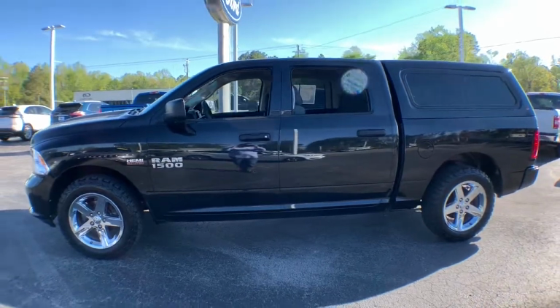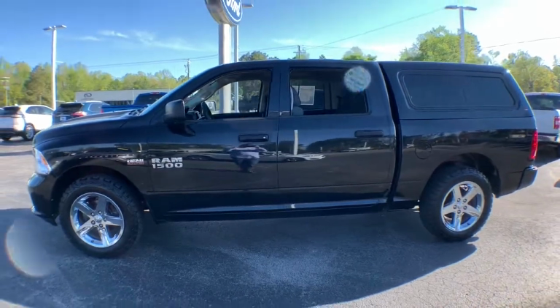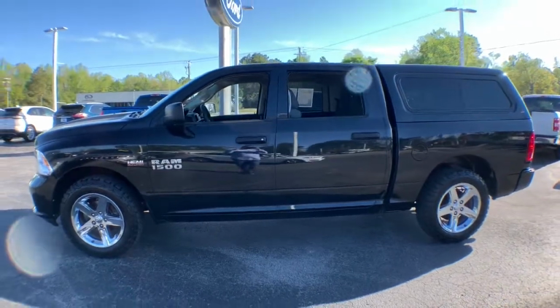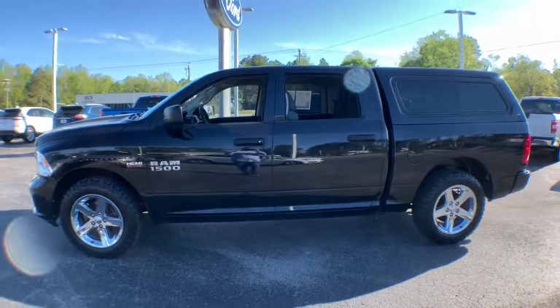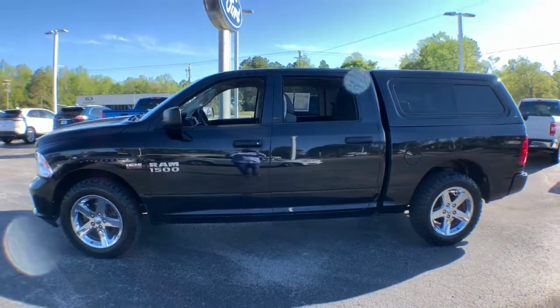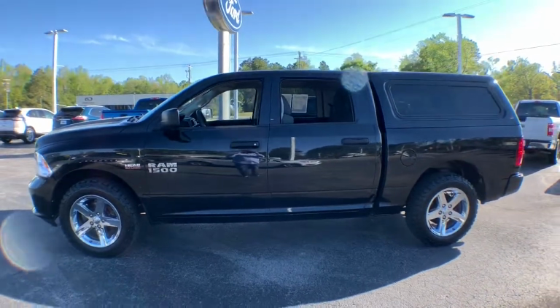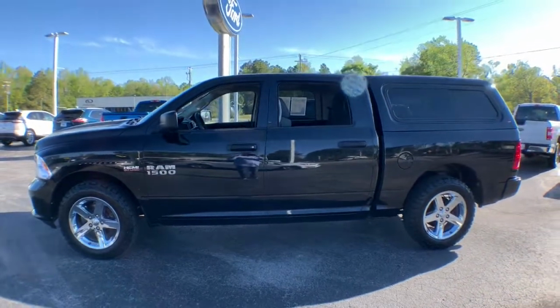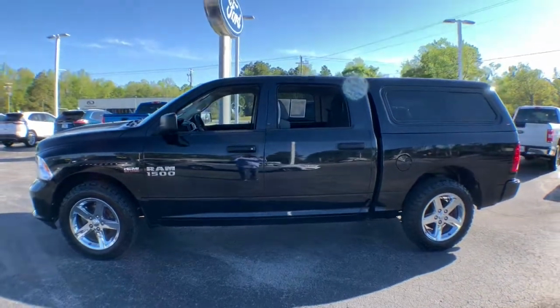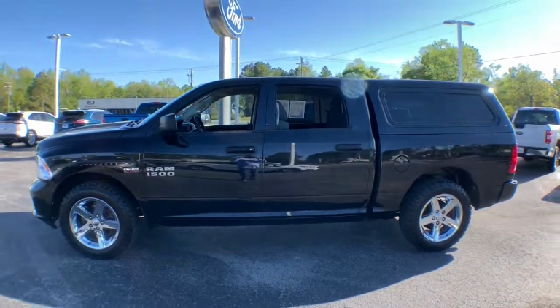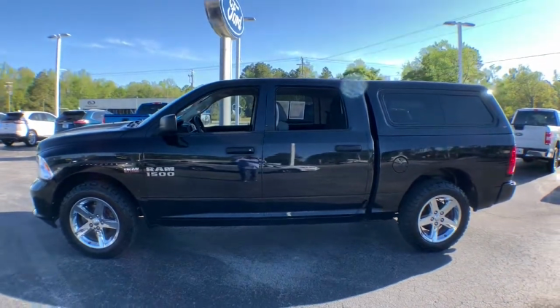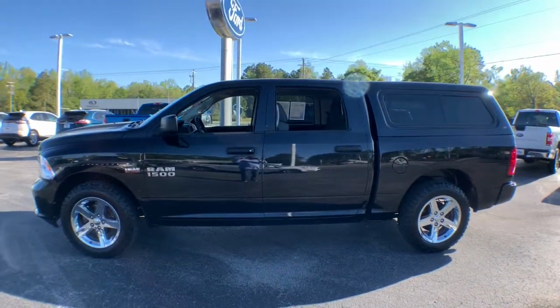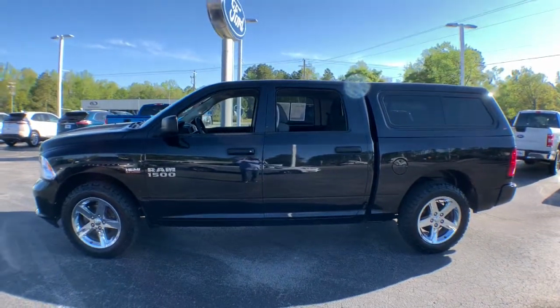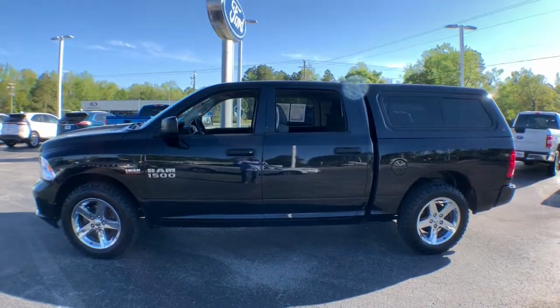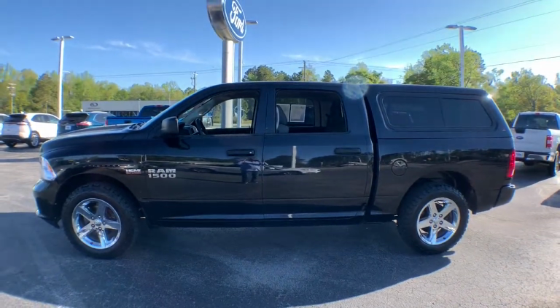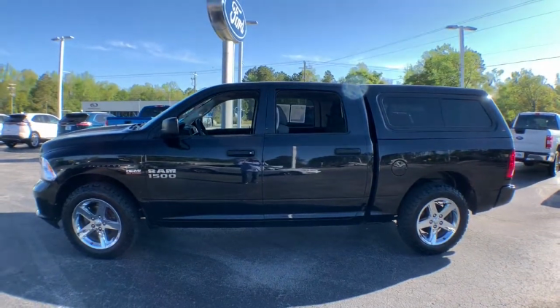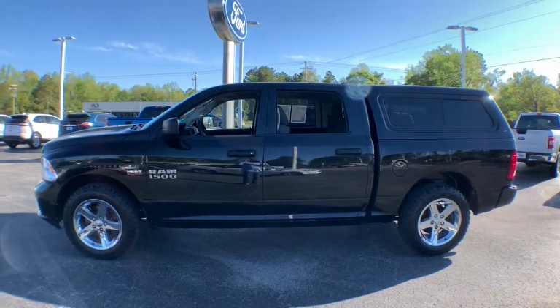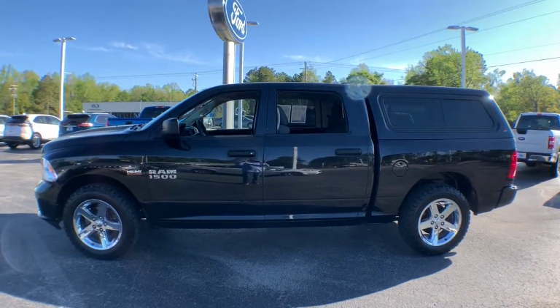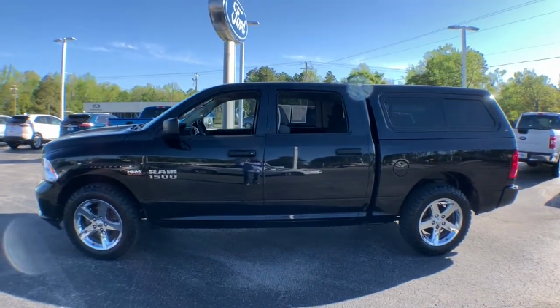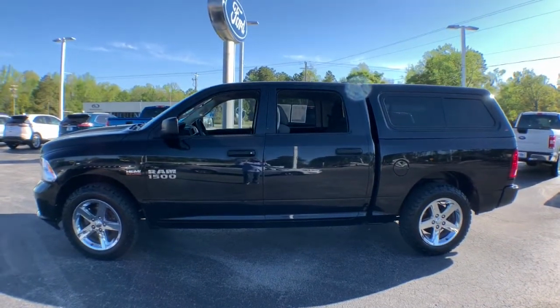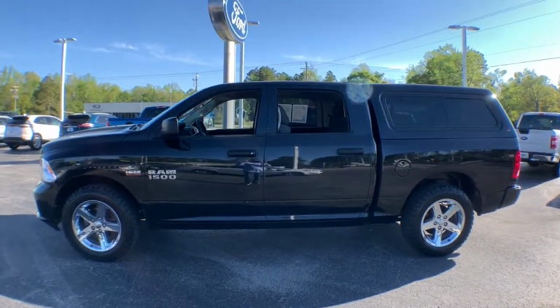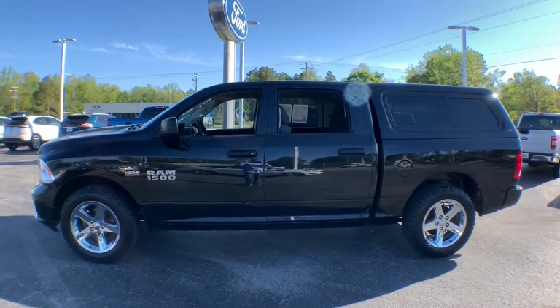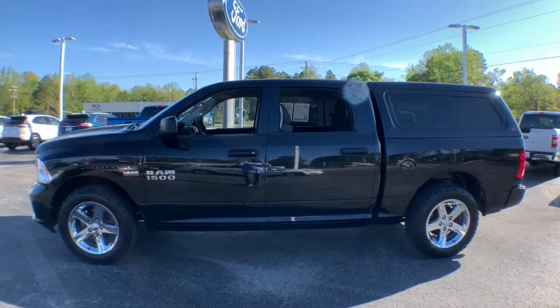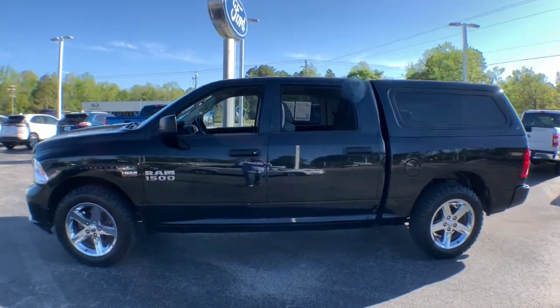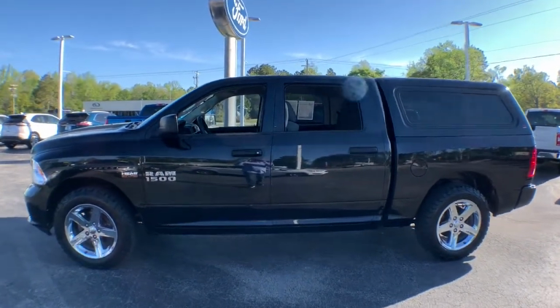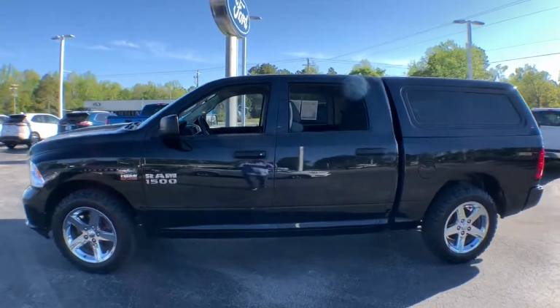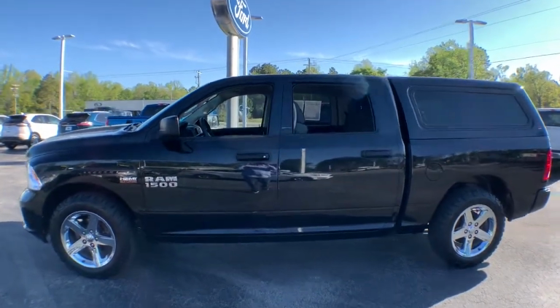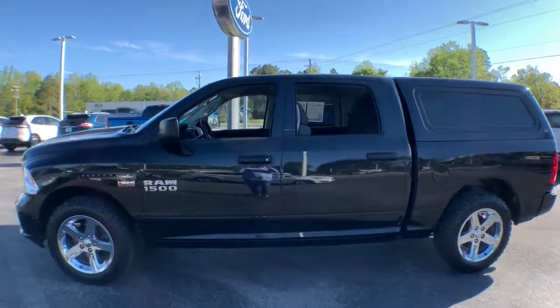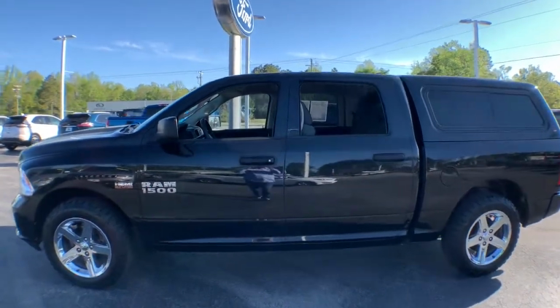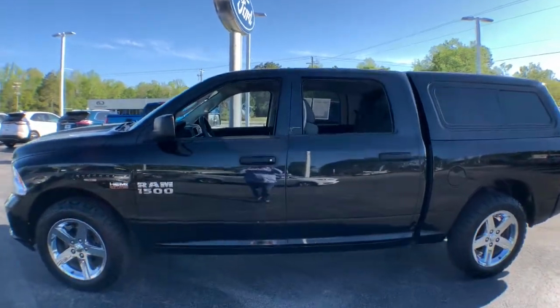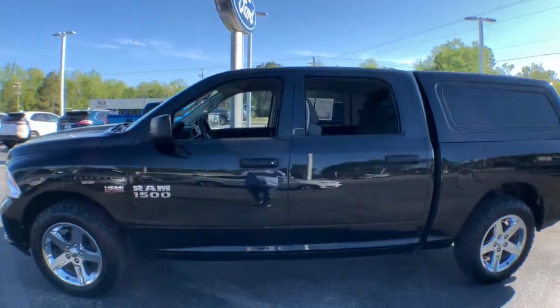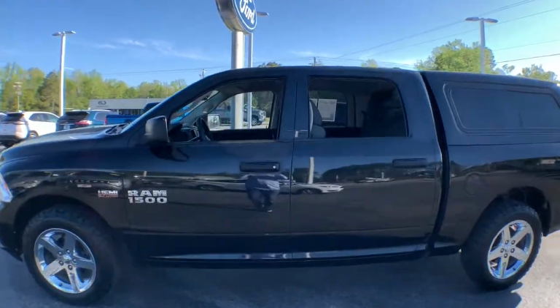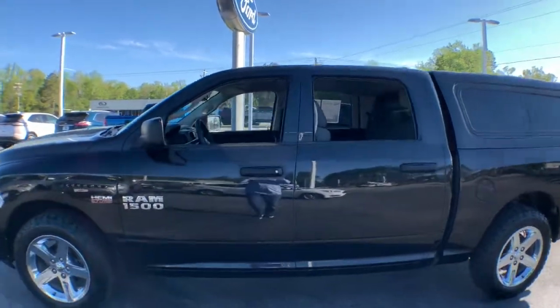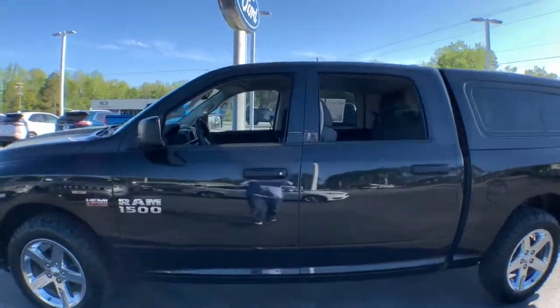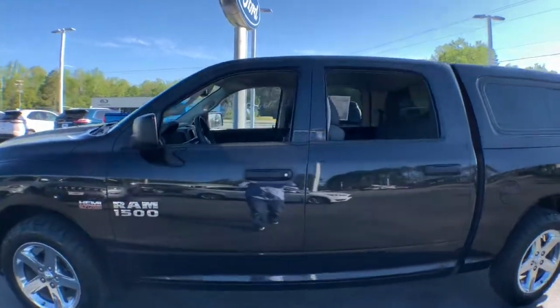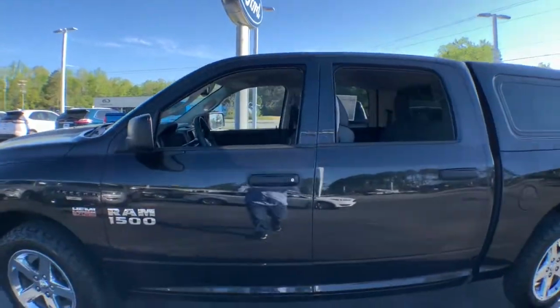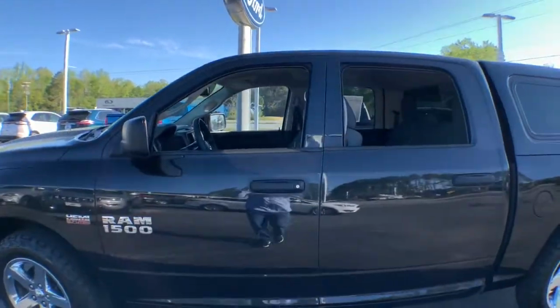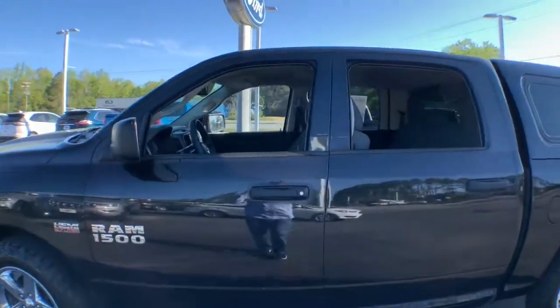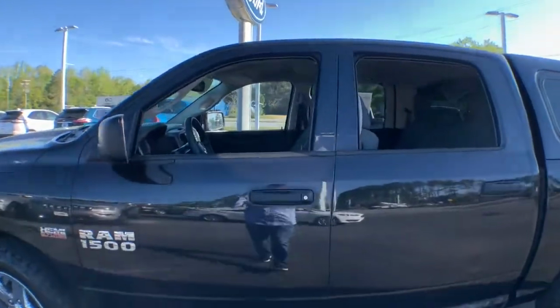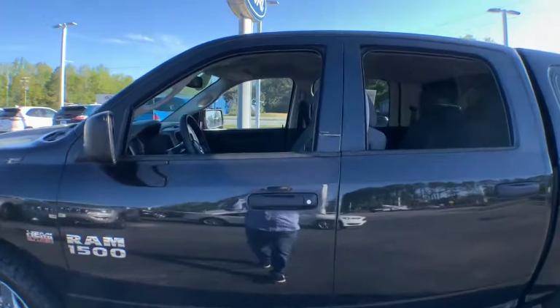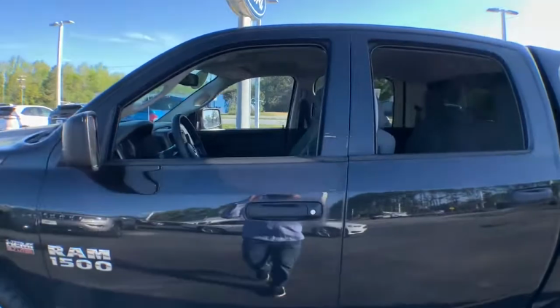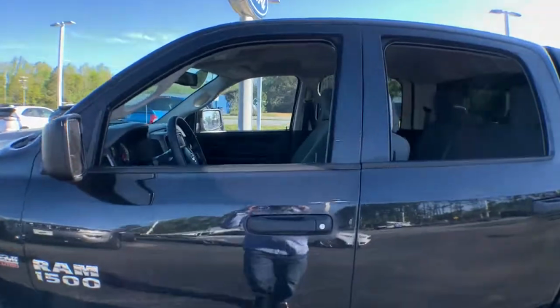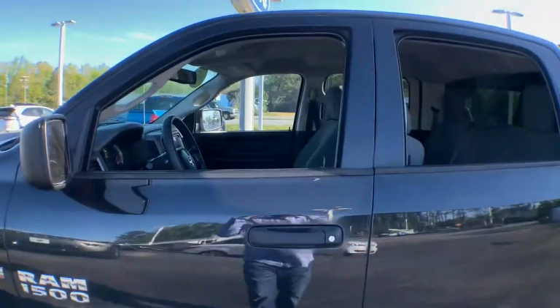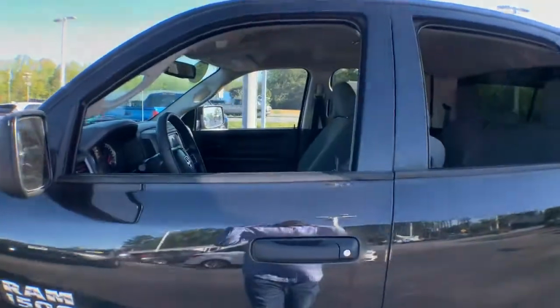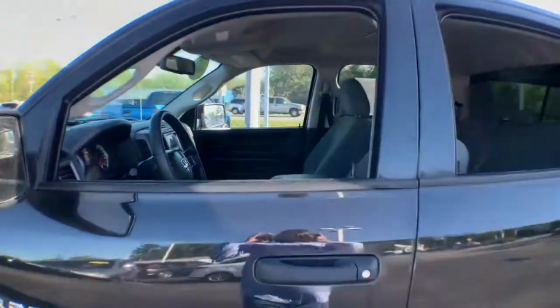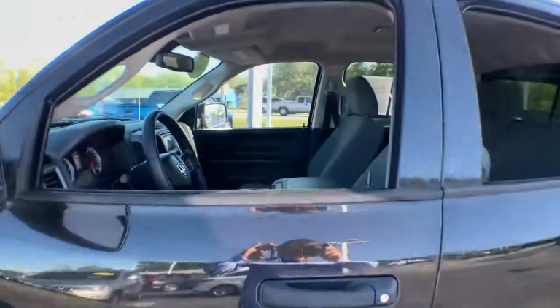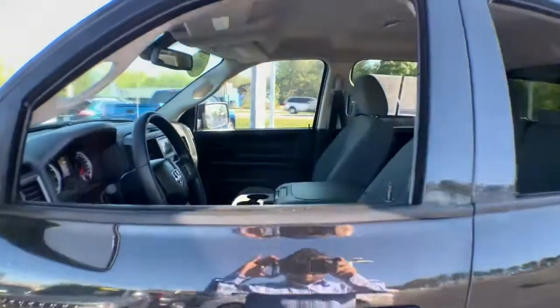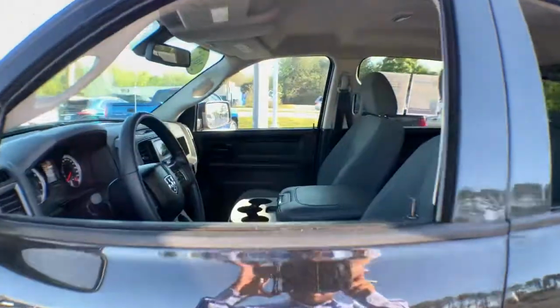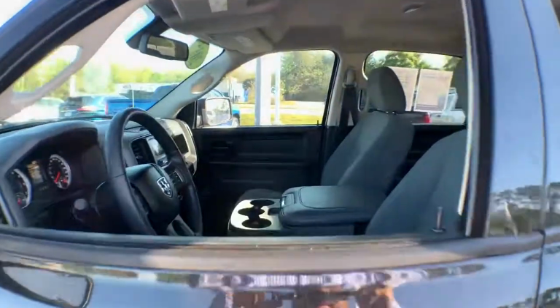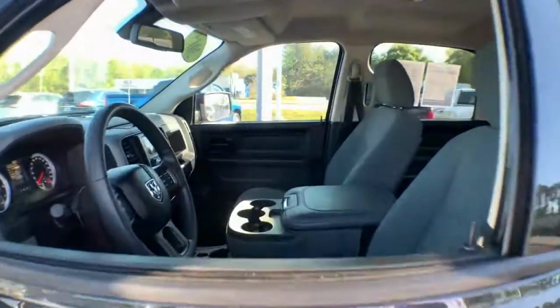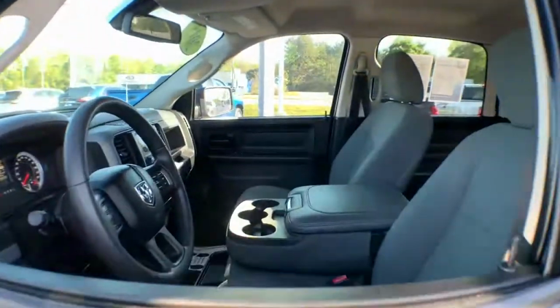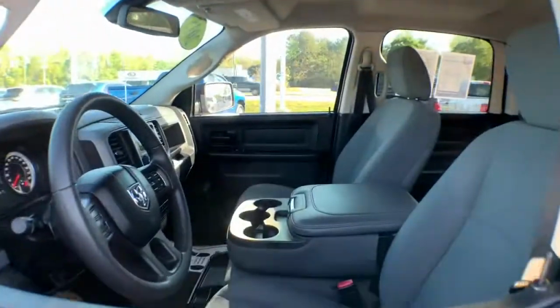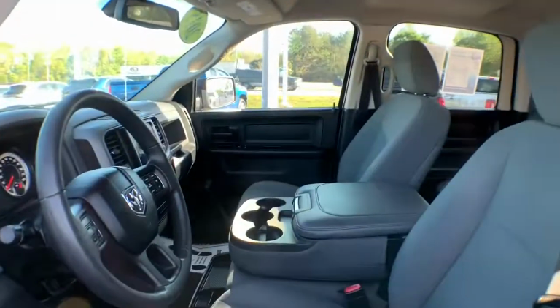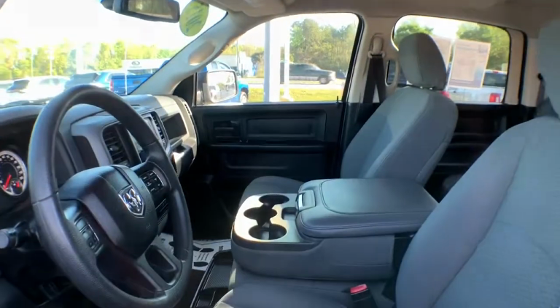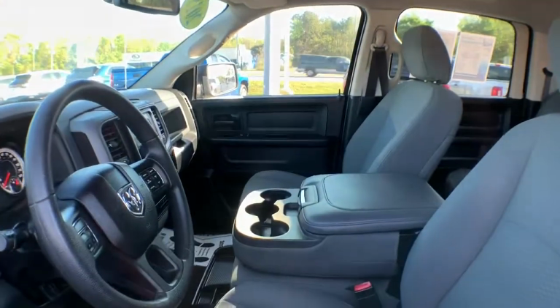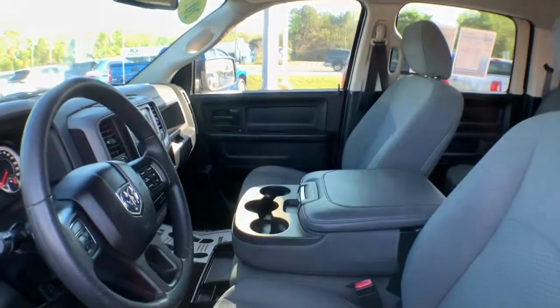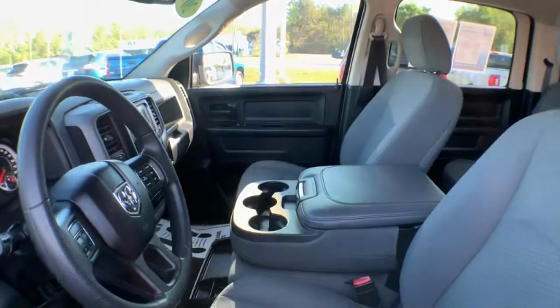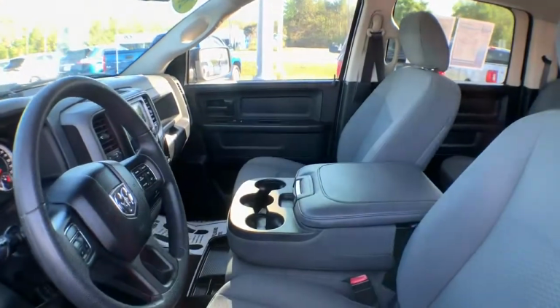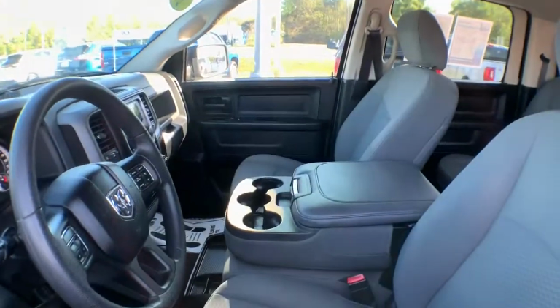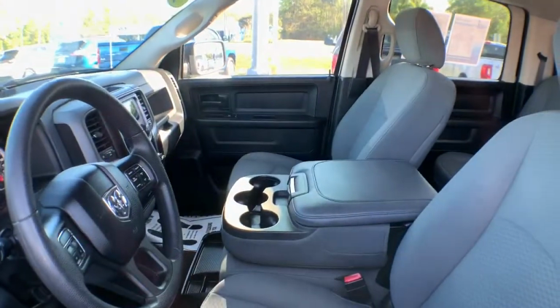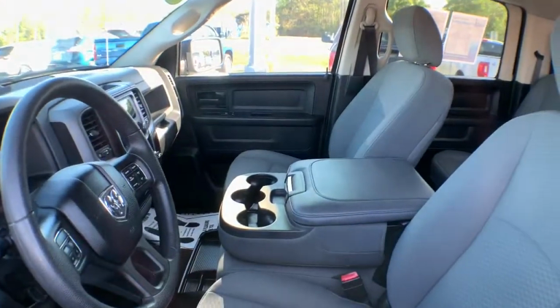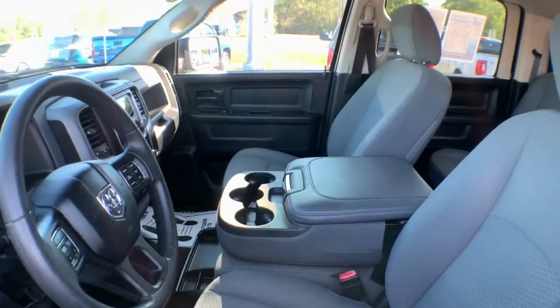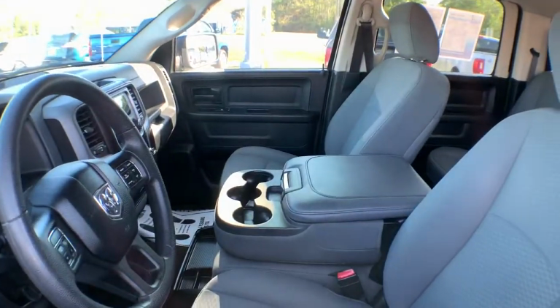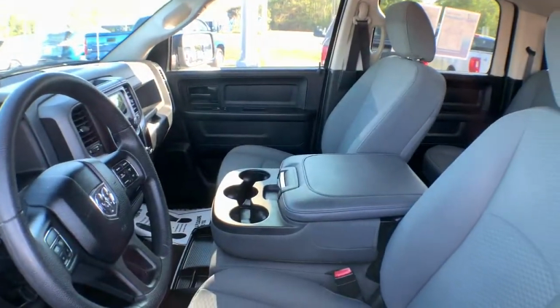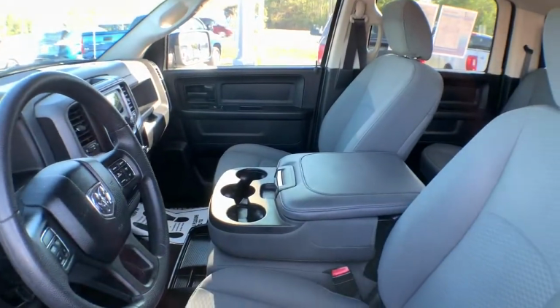Fog lamps, electronic stability control, power windows, four-wheel disc brakes, power steering.